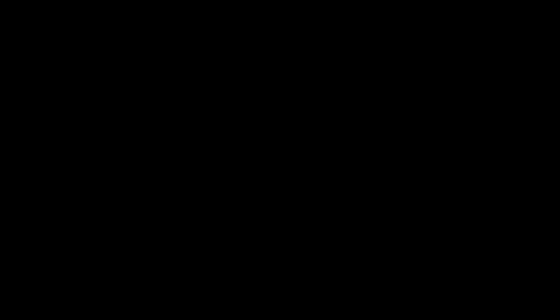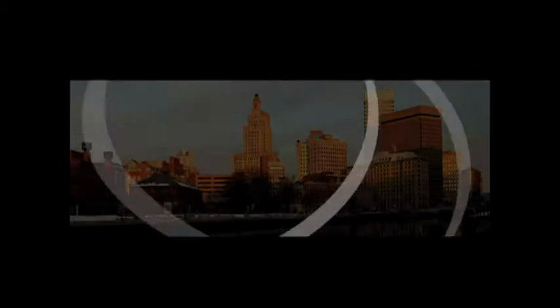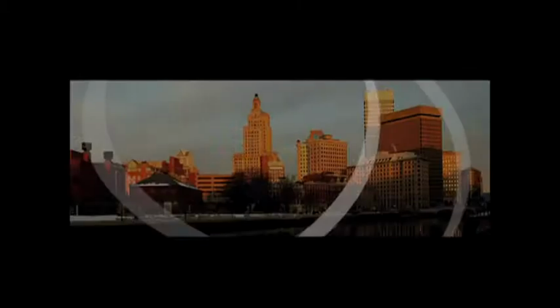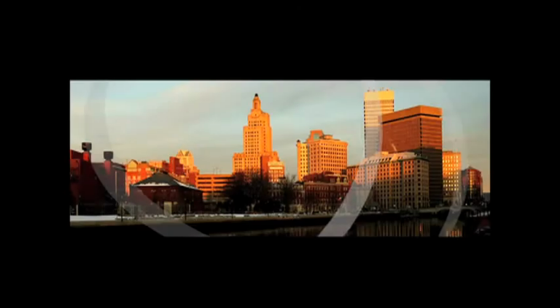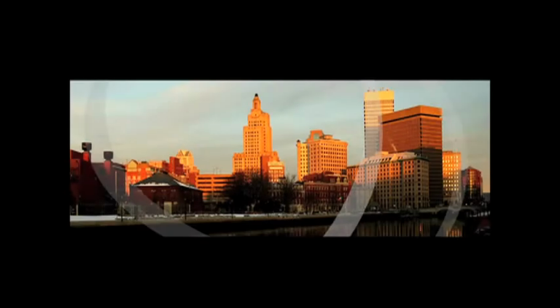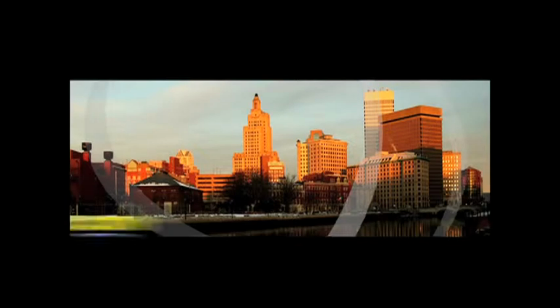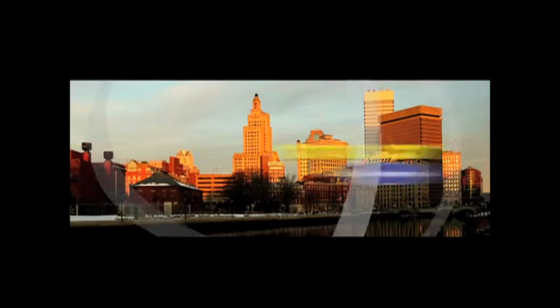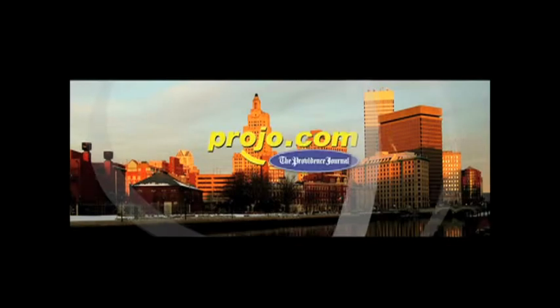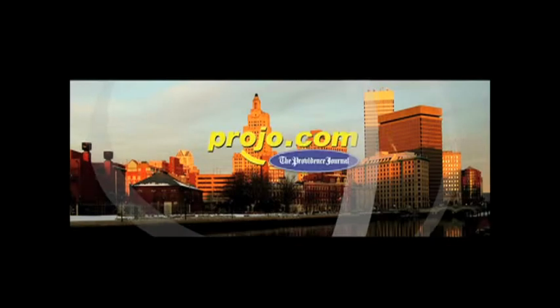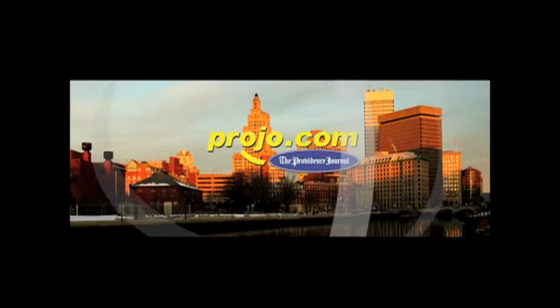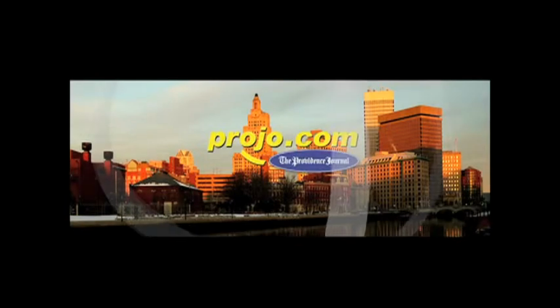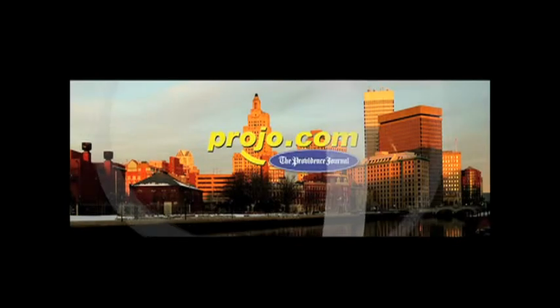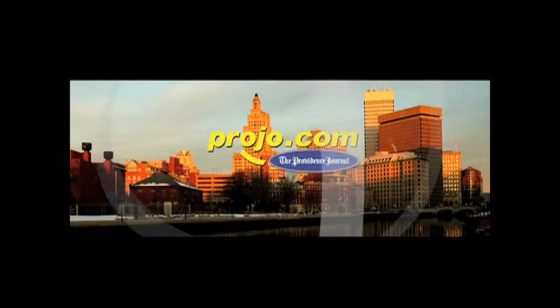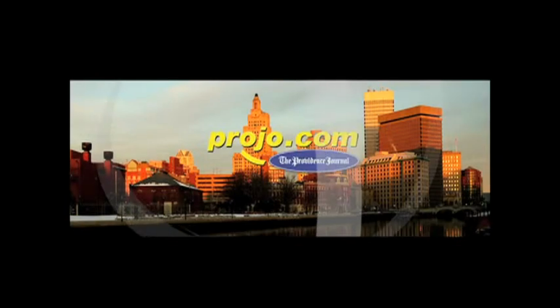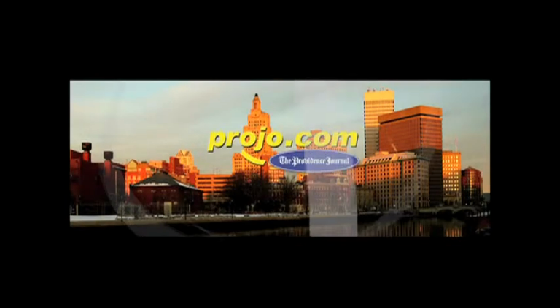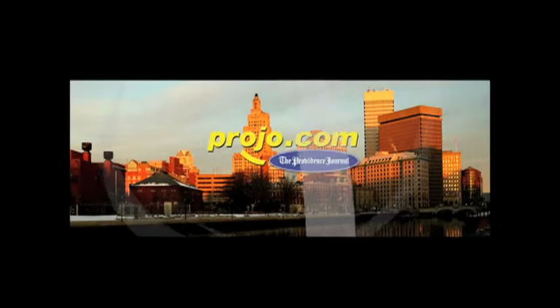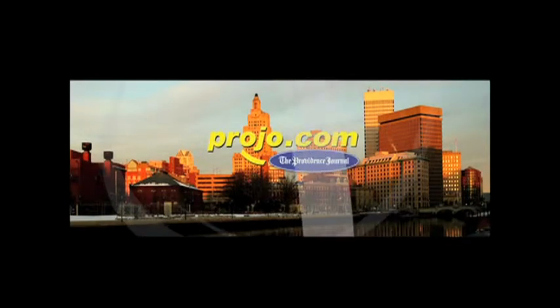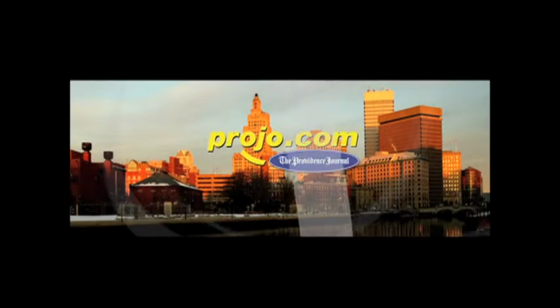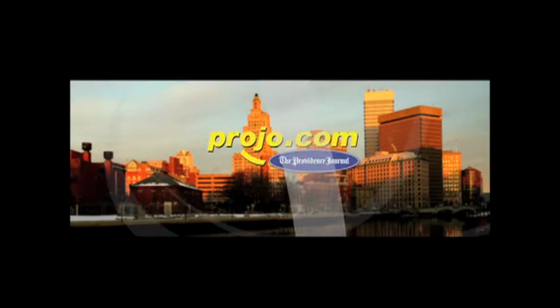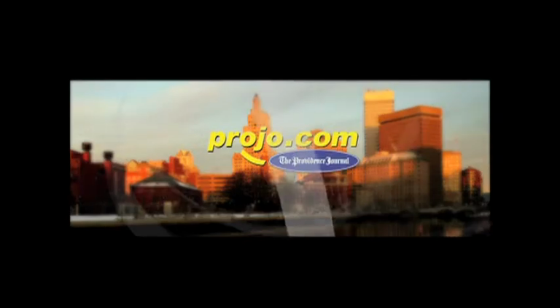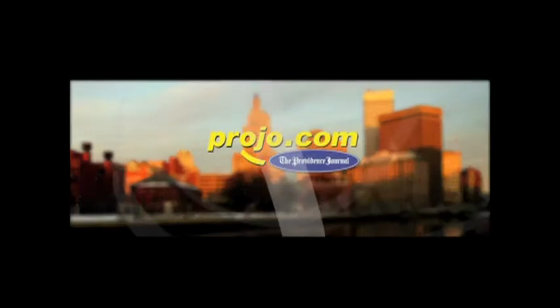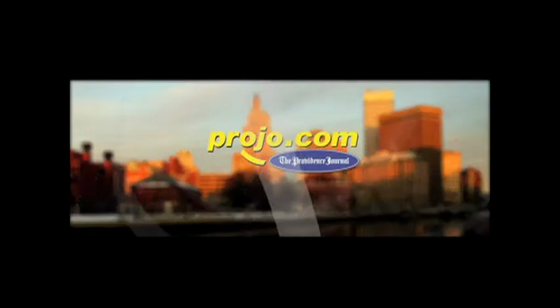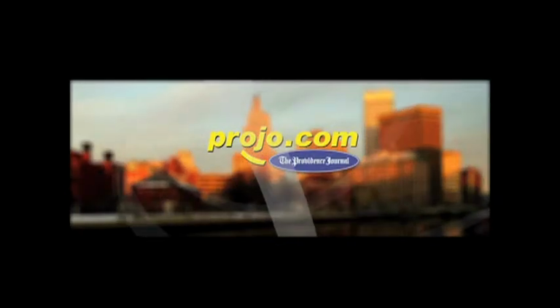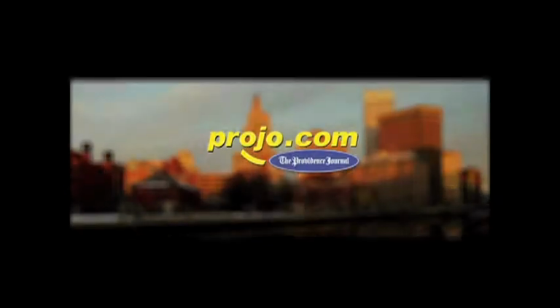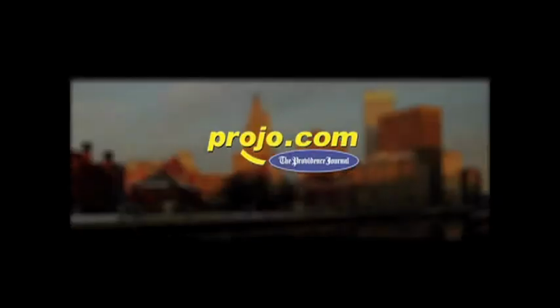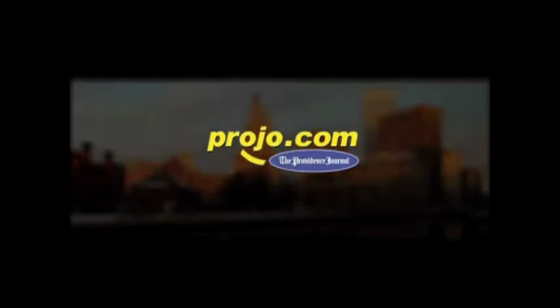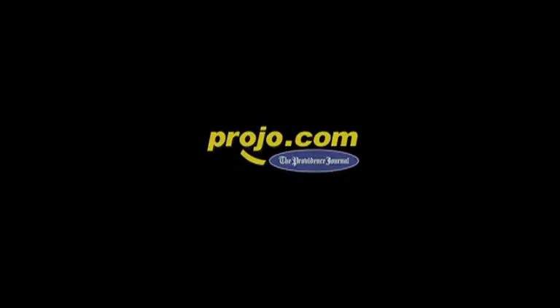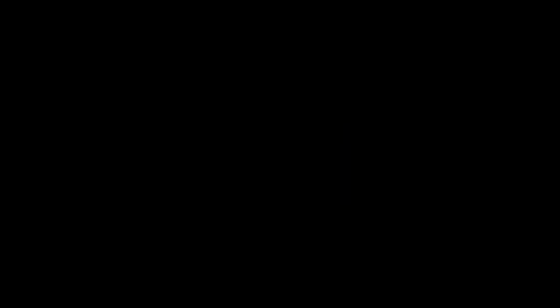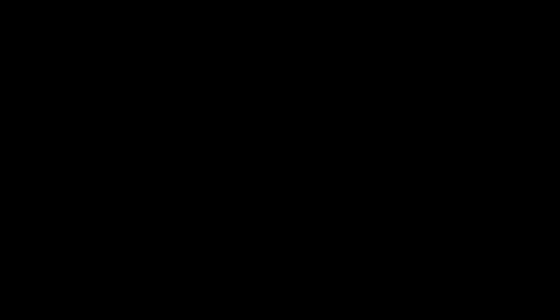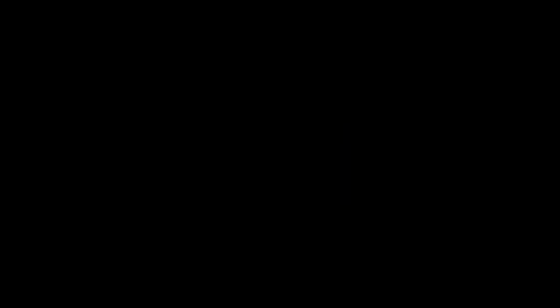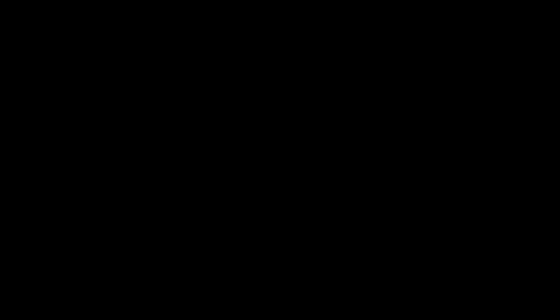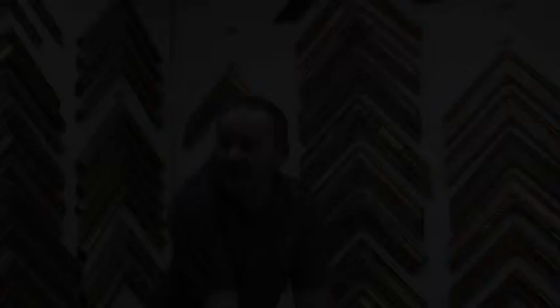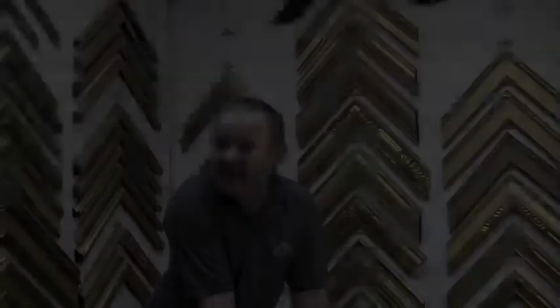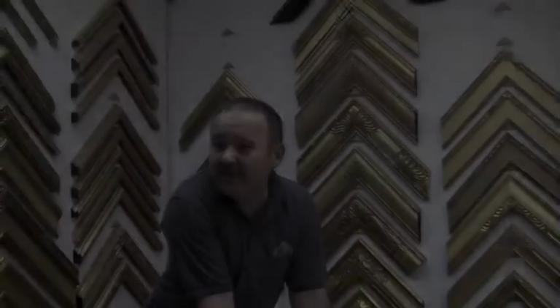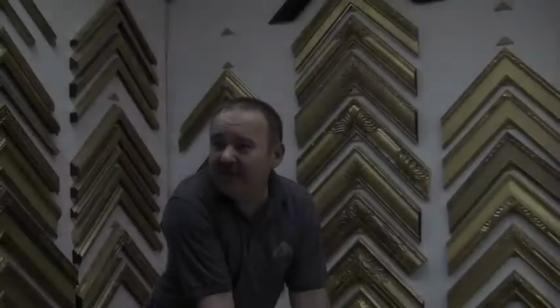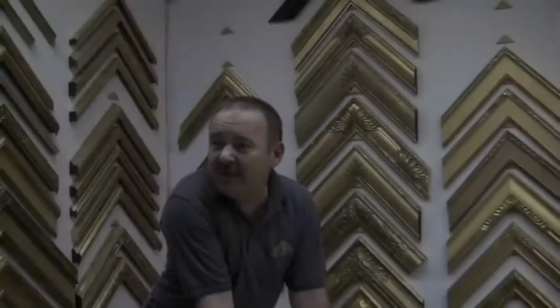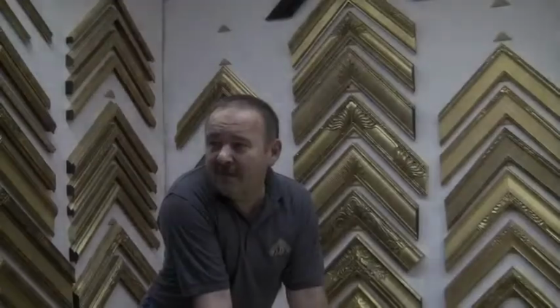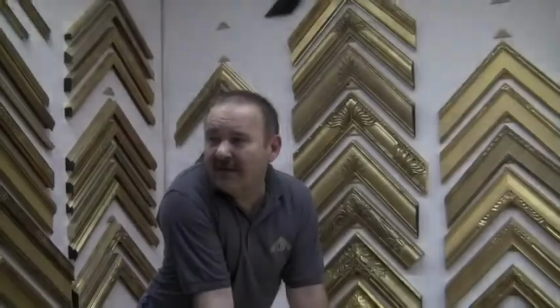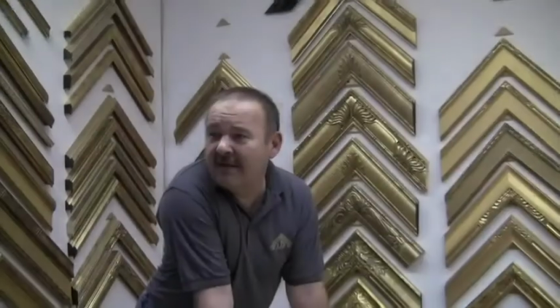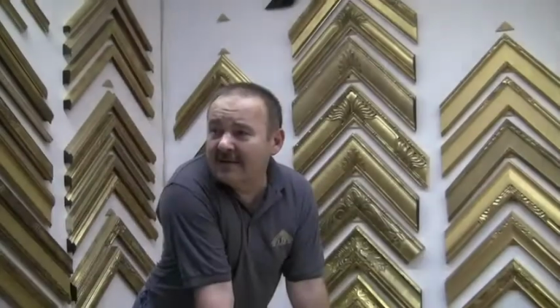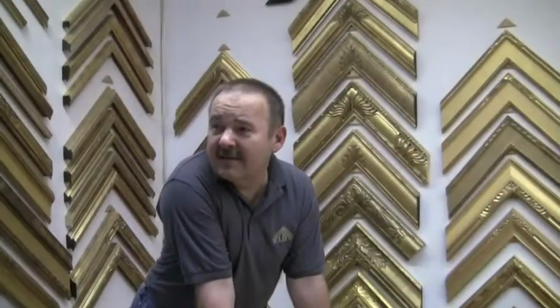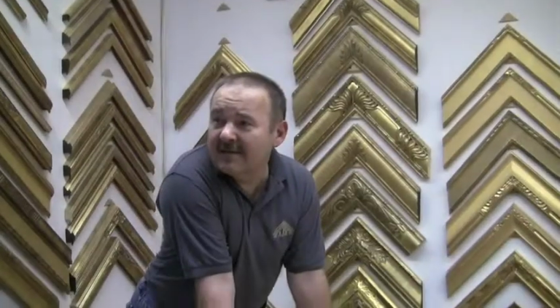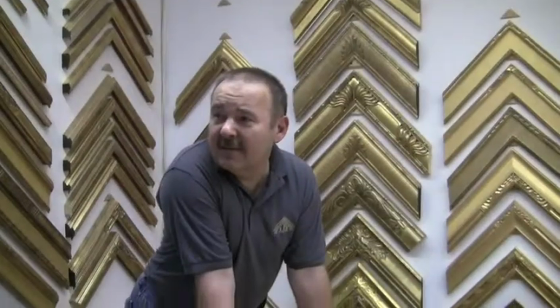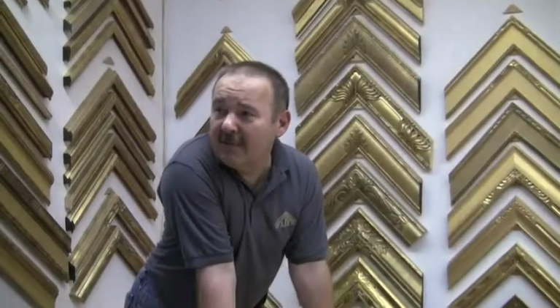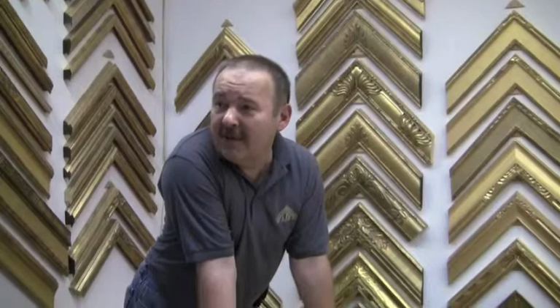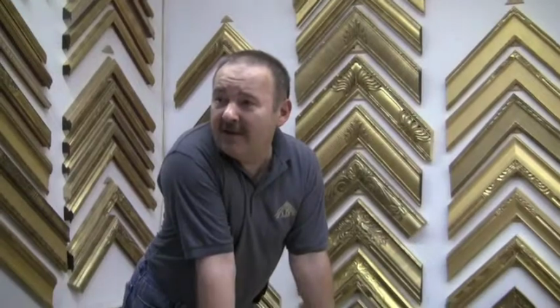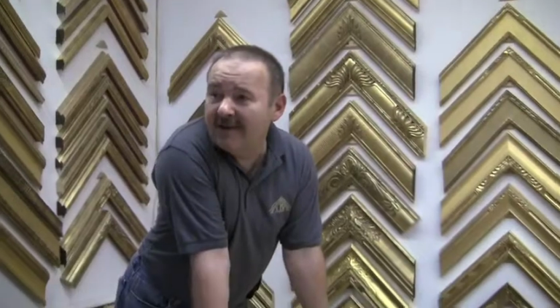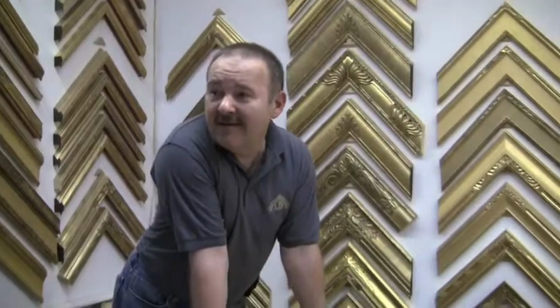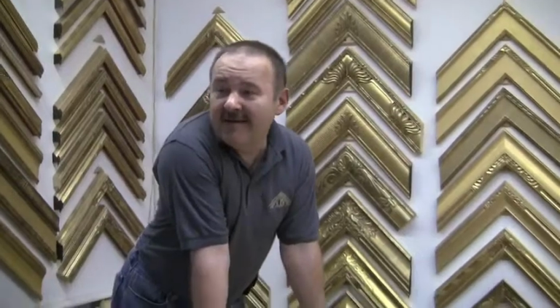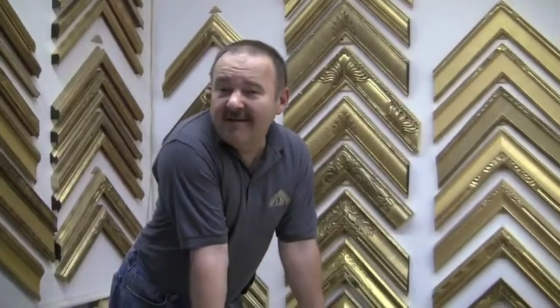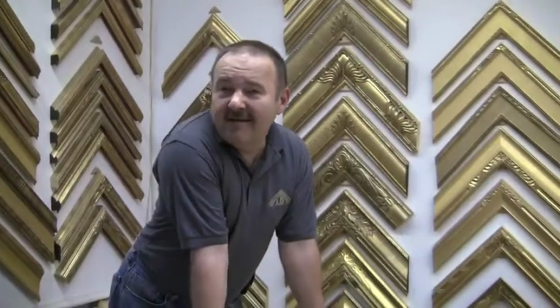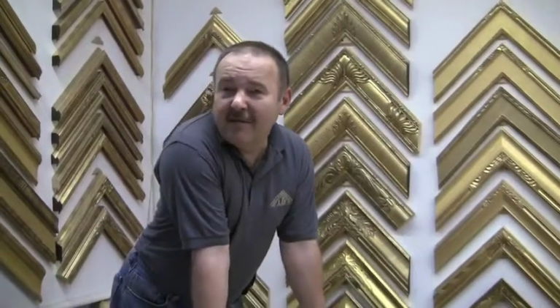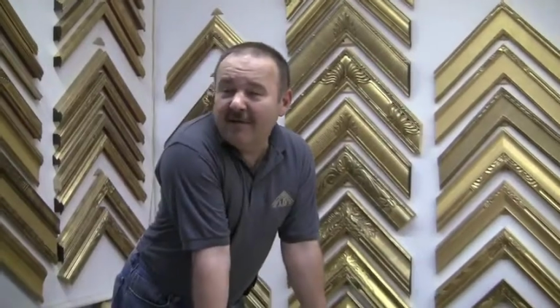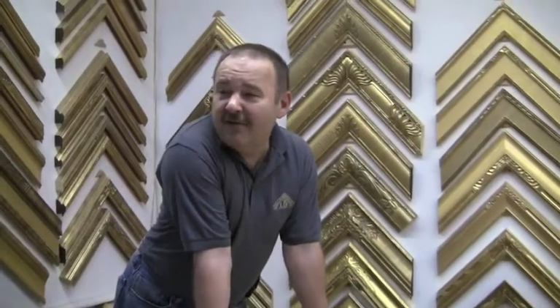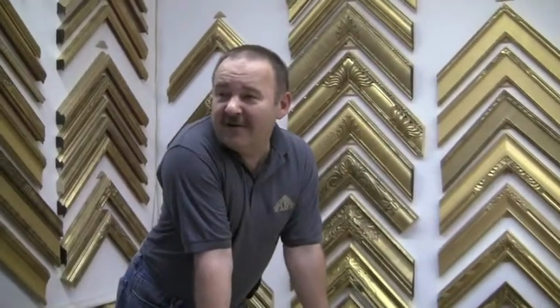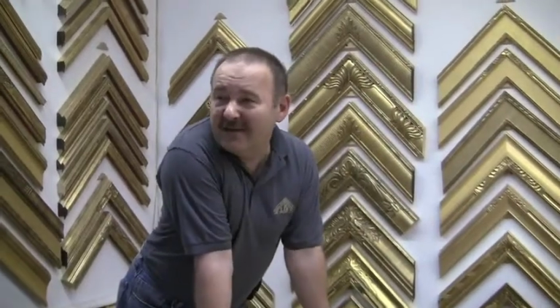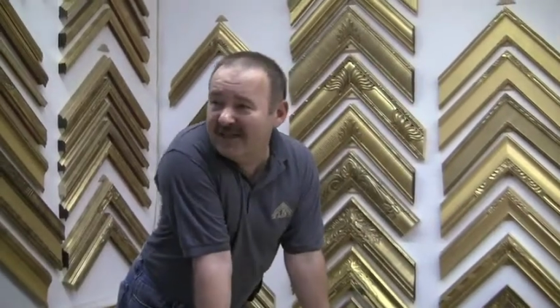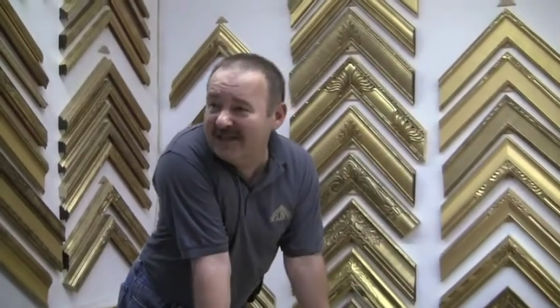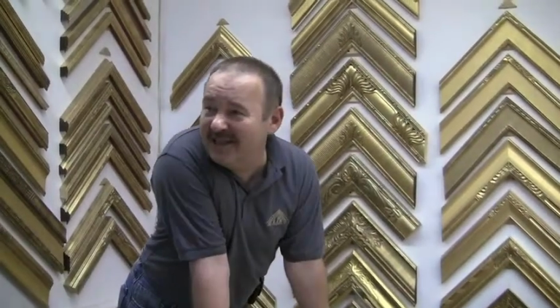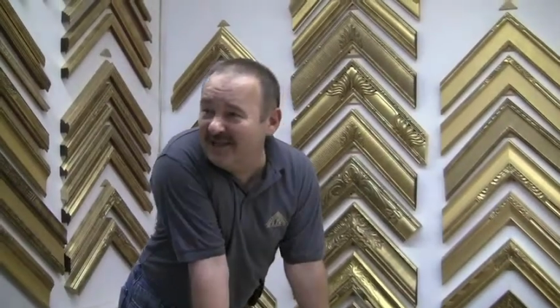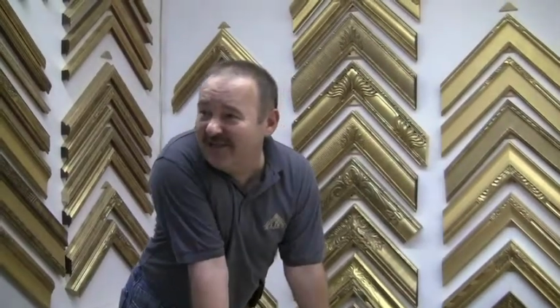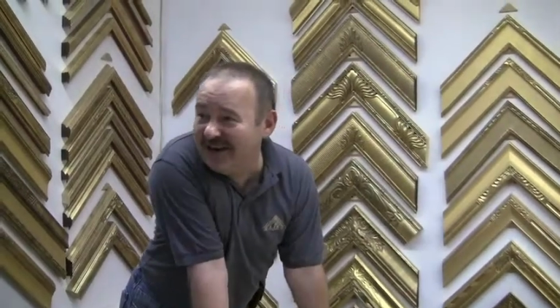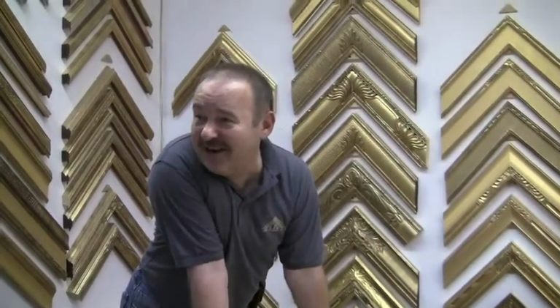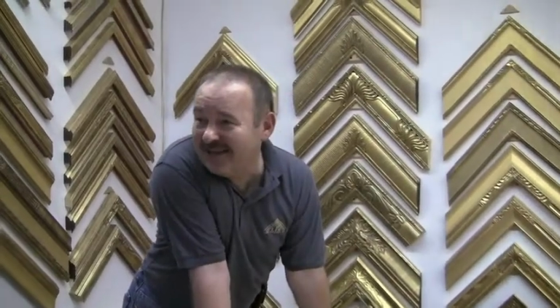The first thing I see — I don't see the paintings. No matter what kind of painting, what famous artist it's going to be, my first look is in the frame.